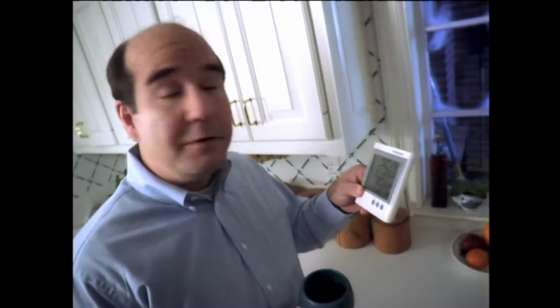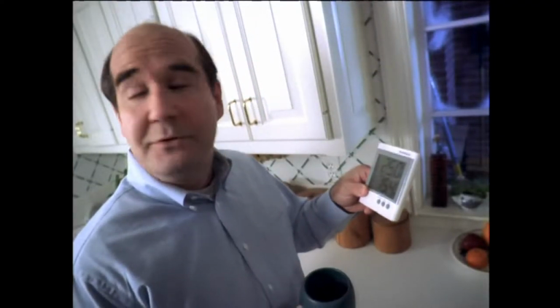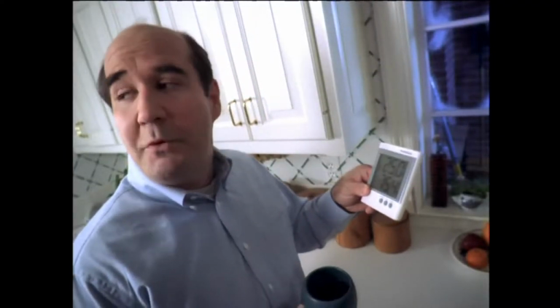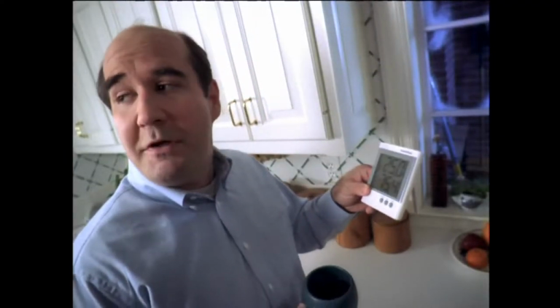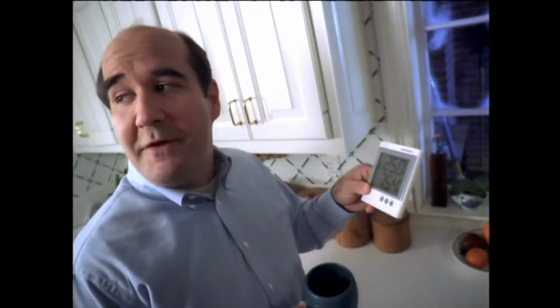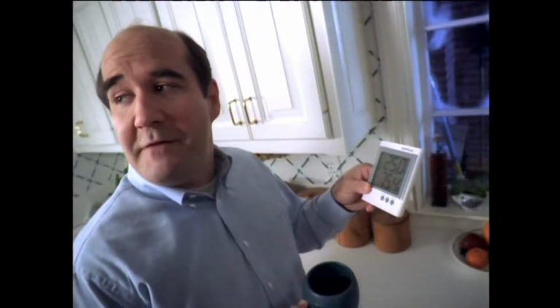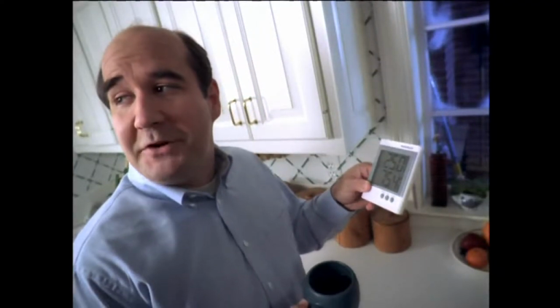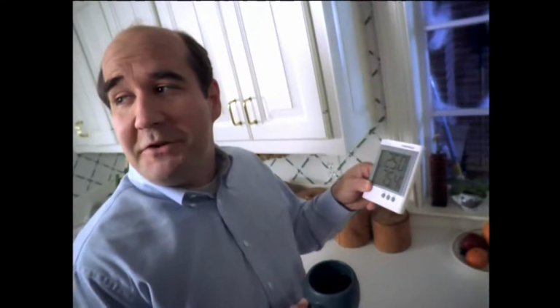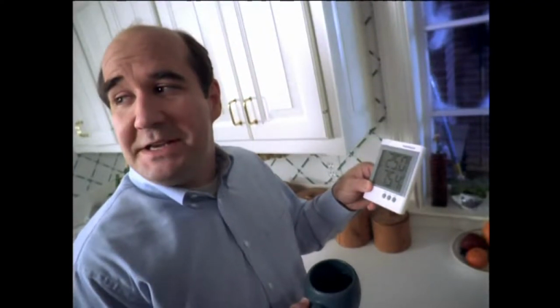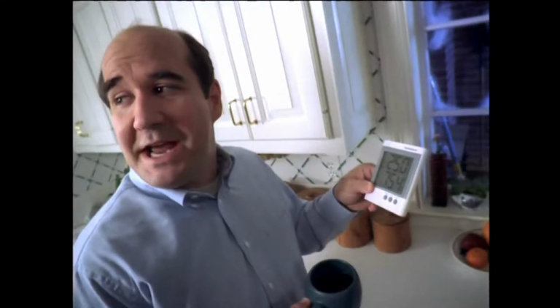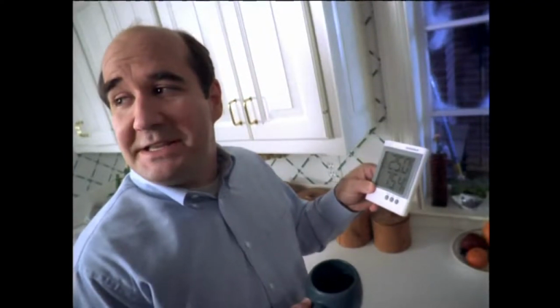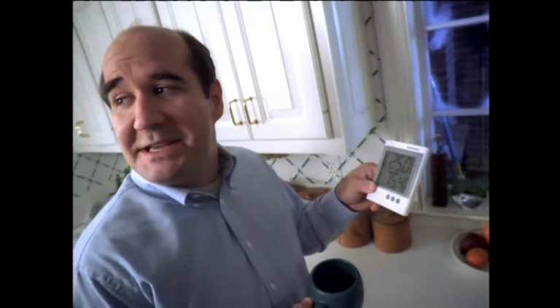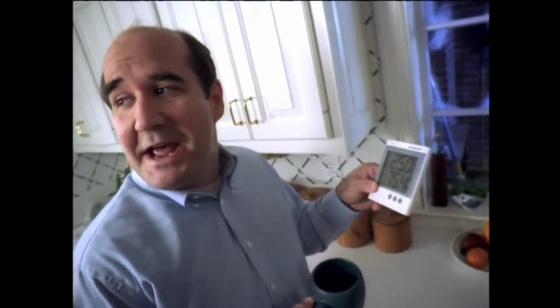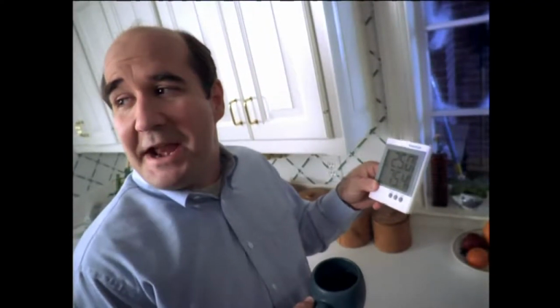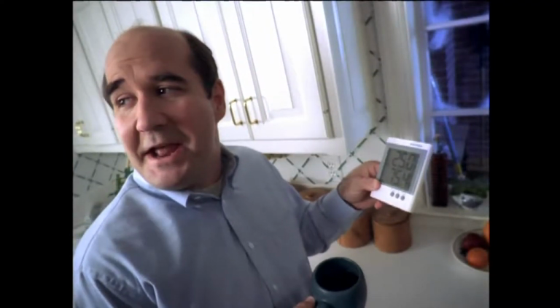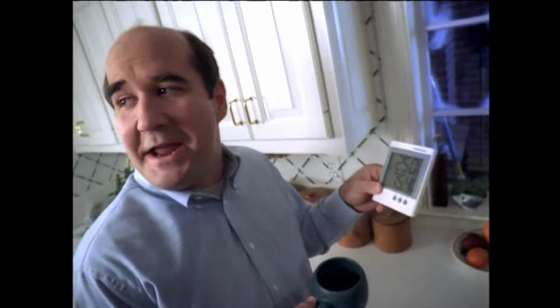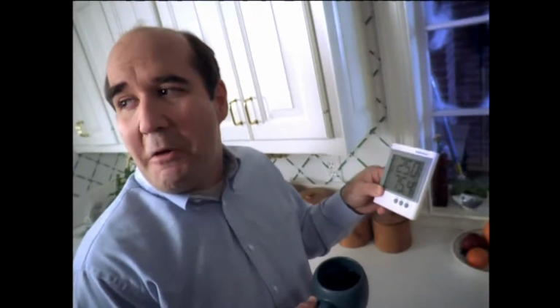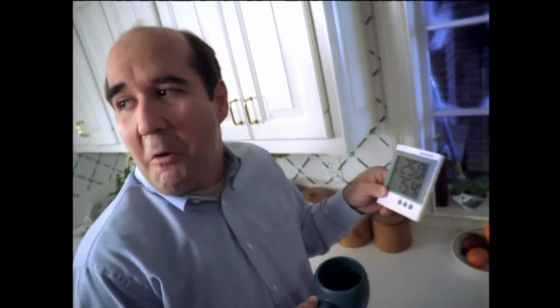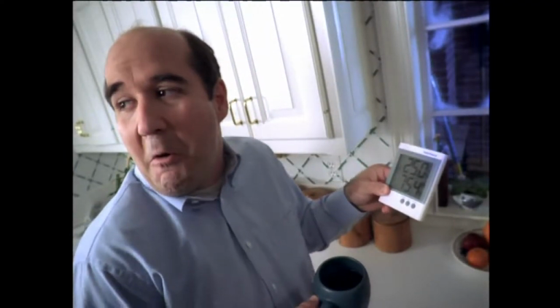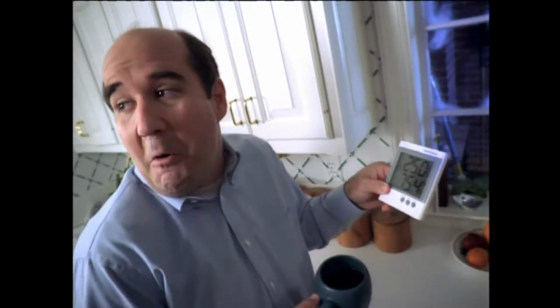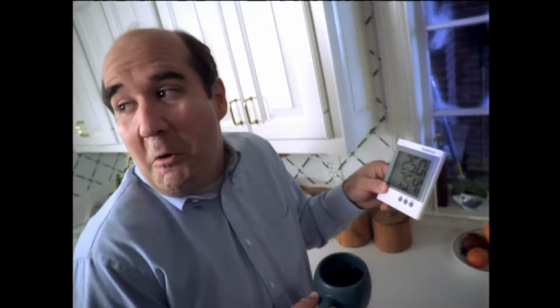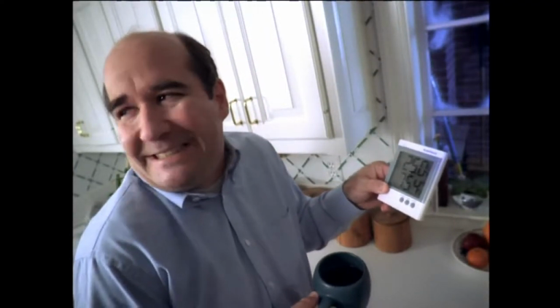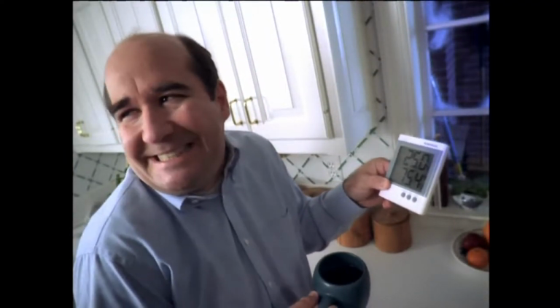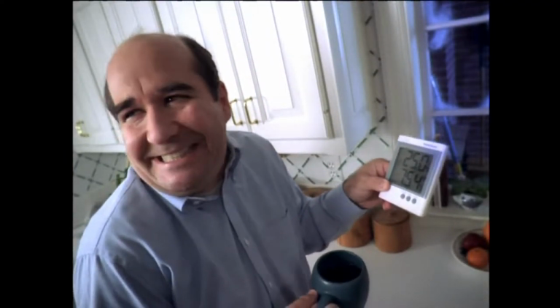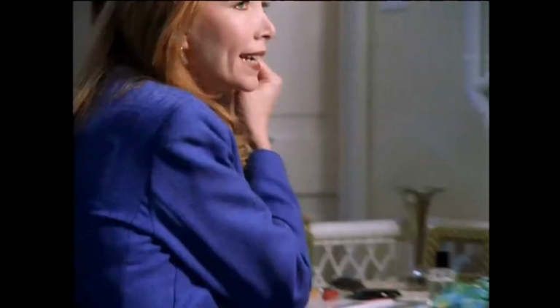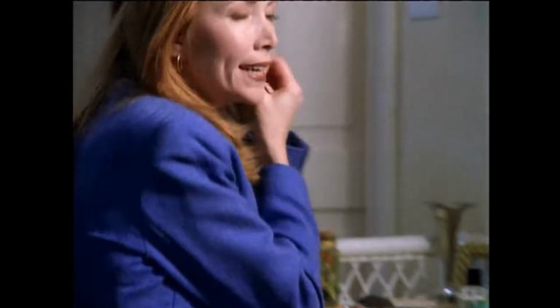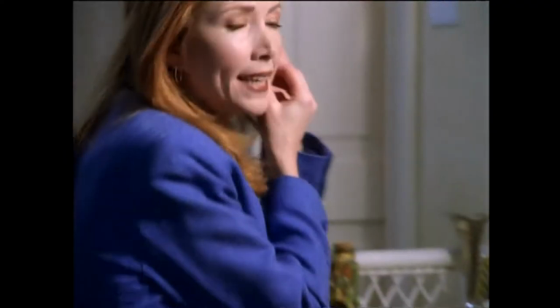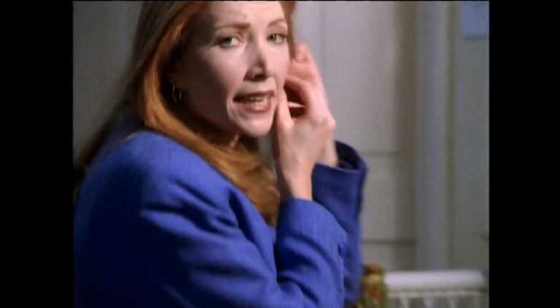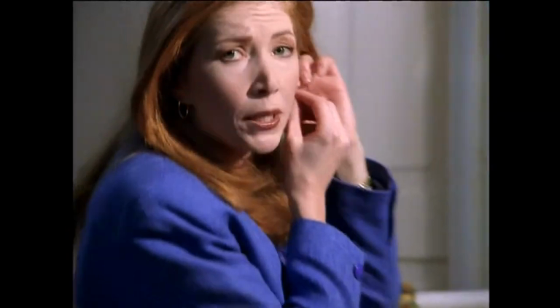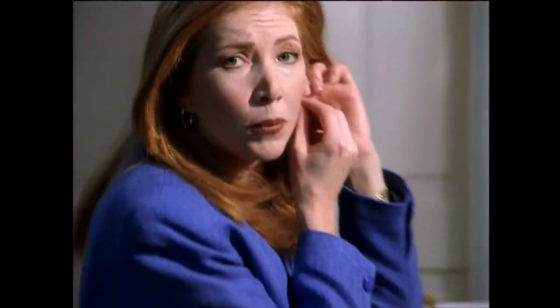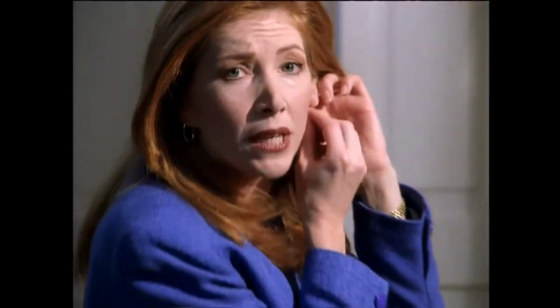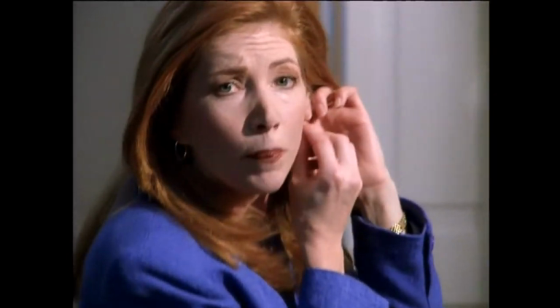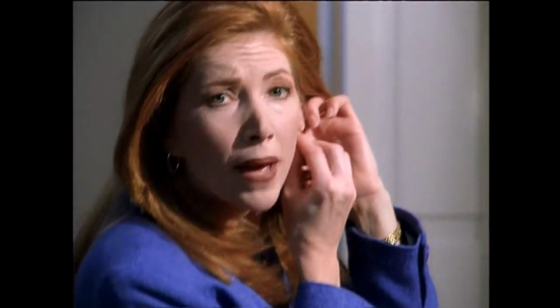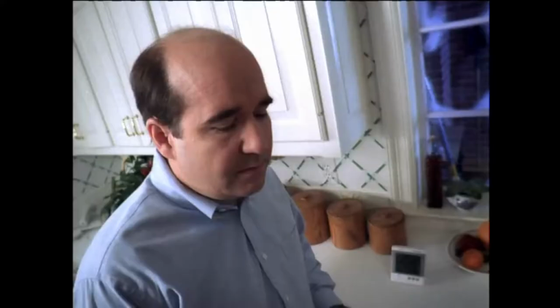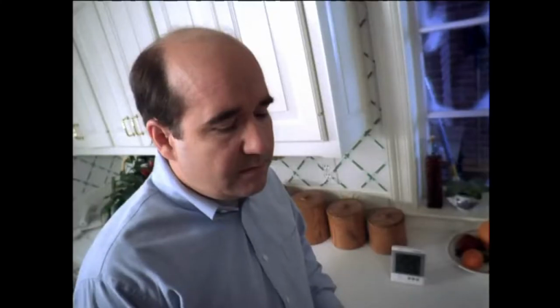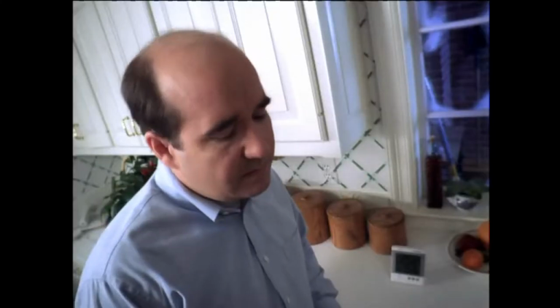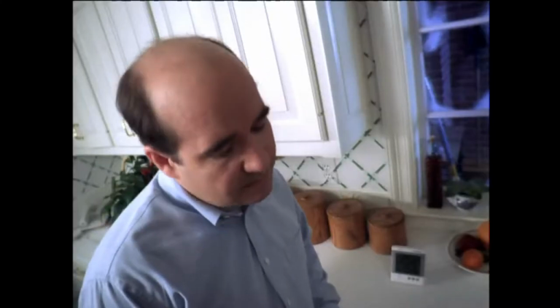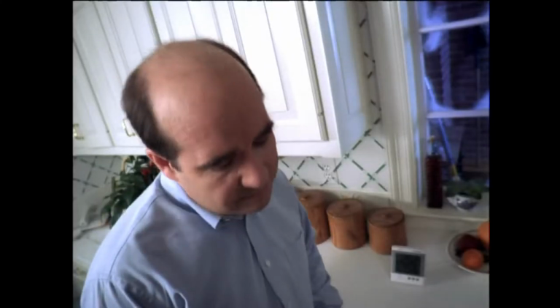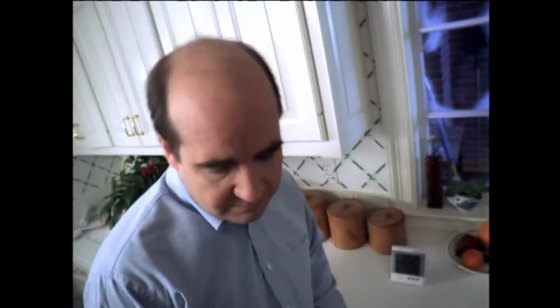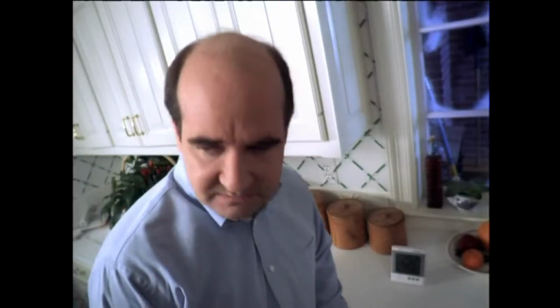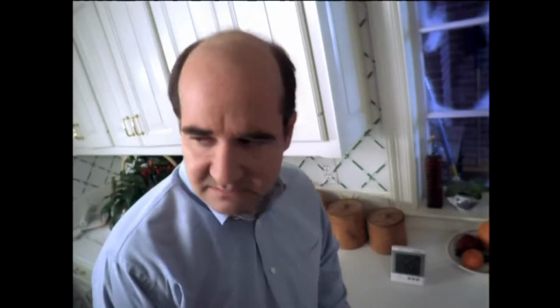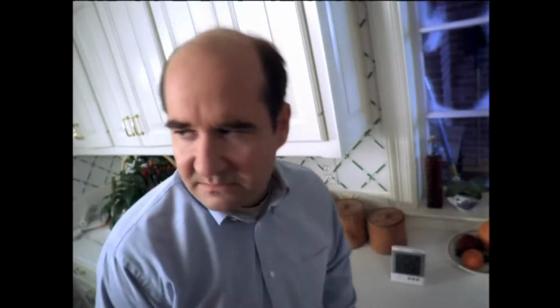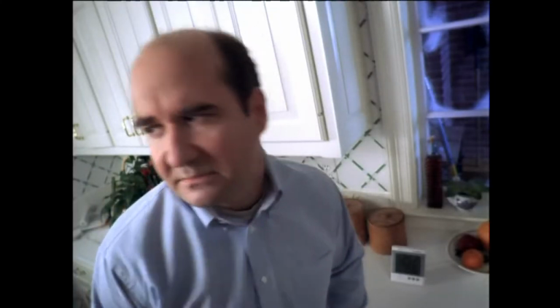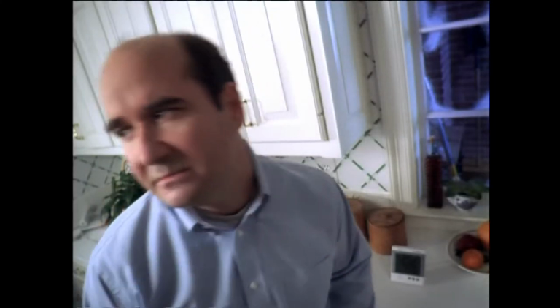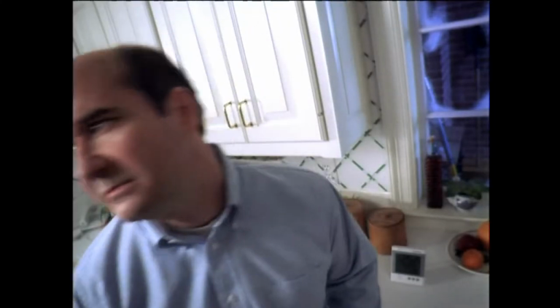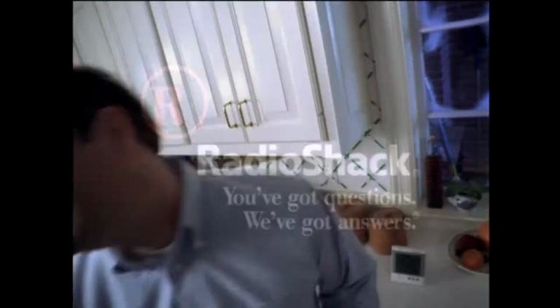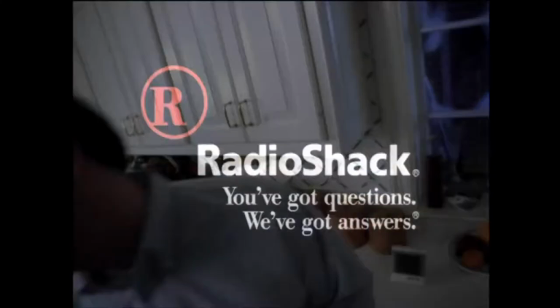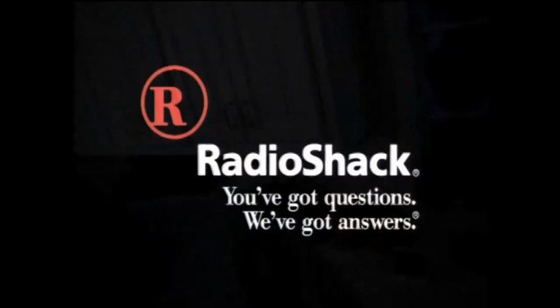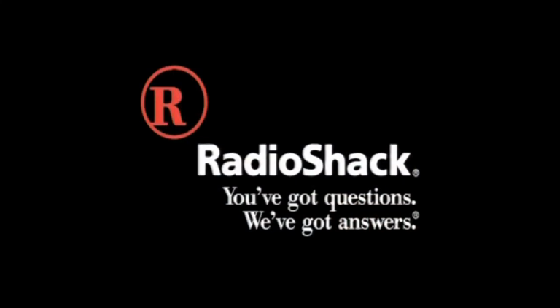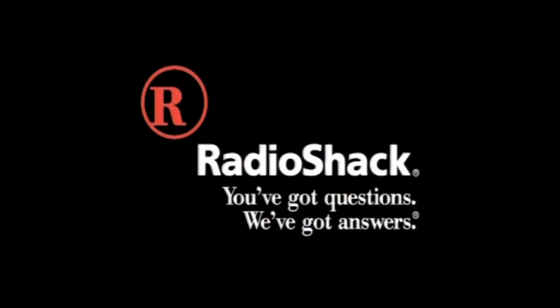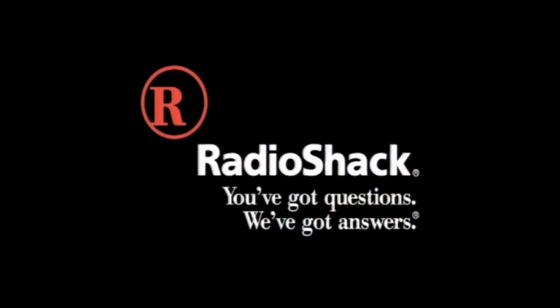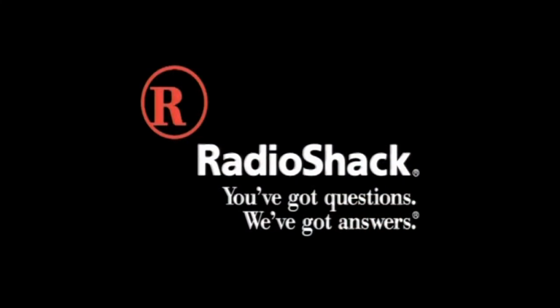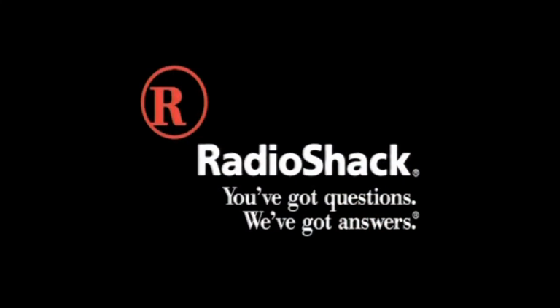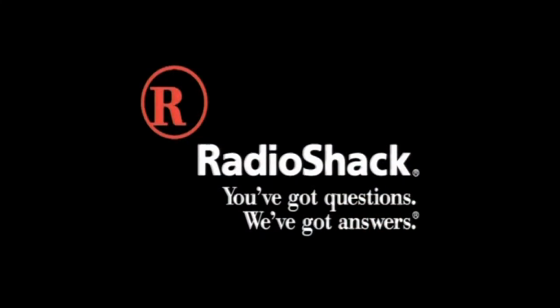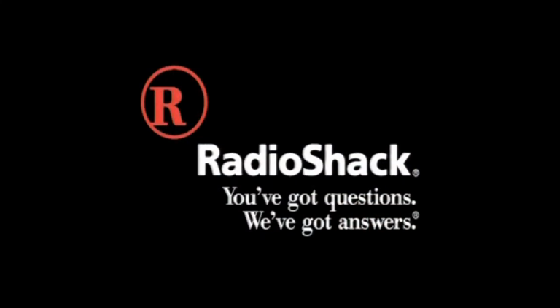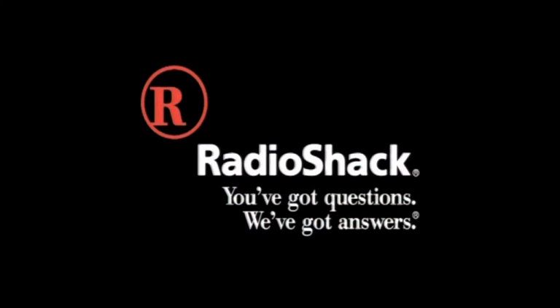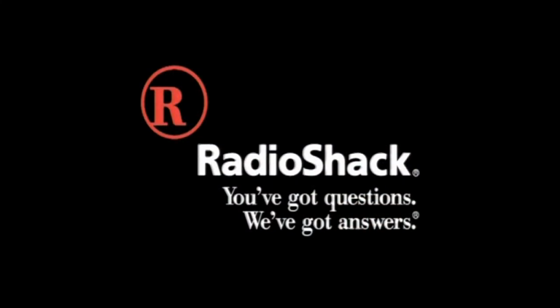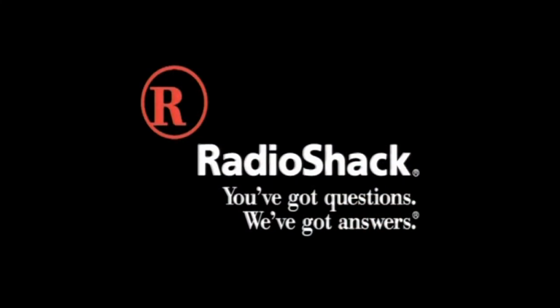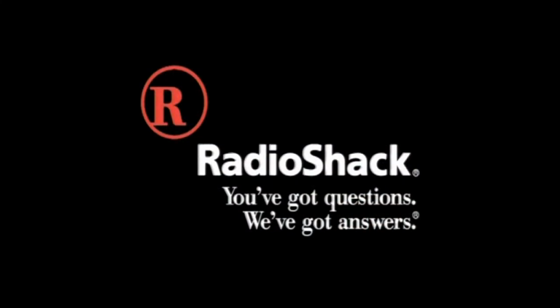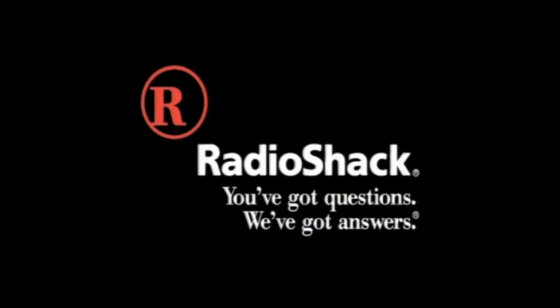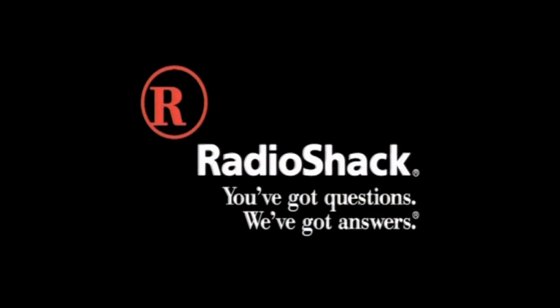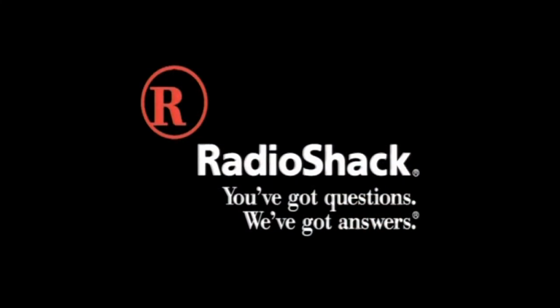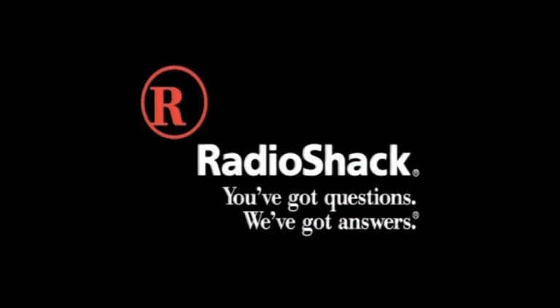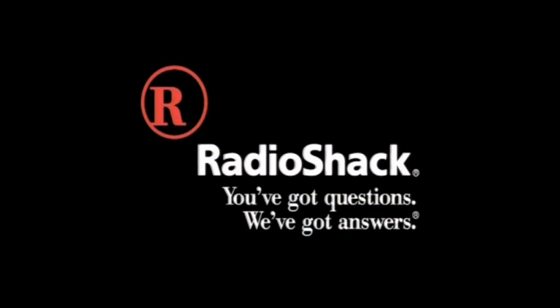25 degrees outside, honey! Thanks! Now can you bring in the paper? Radio Shack. You've got questions, we've got answers.